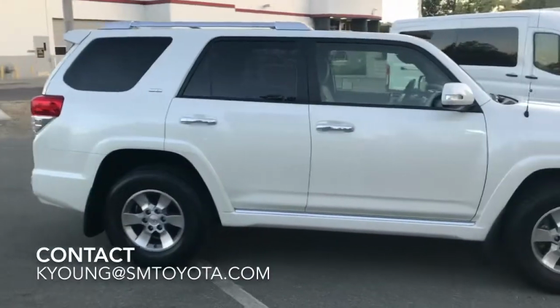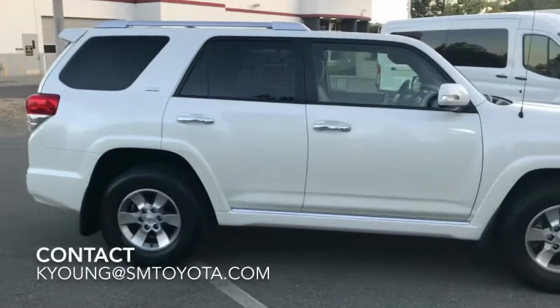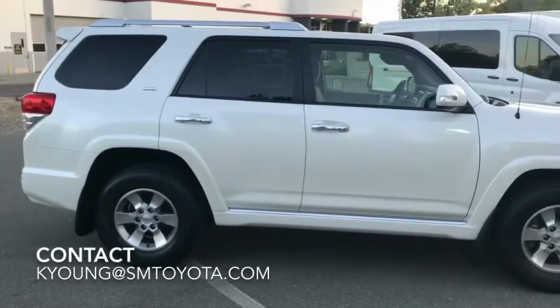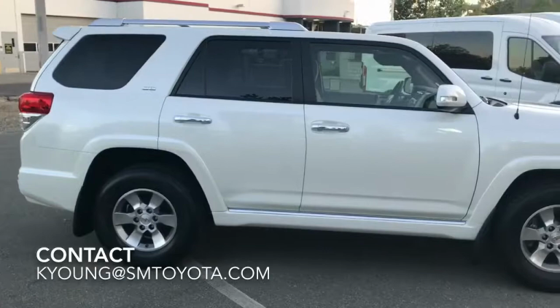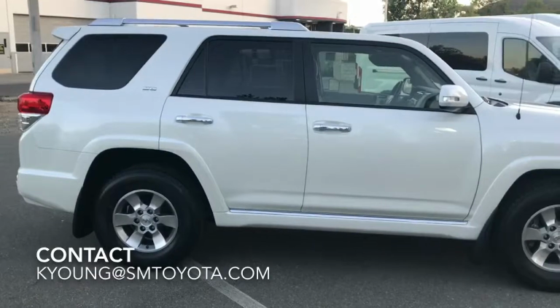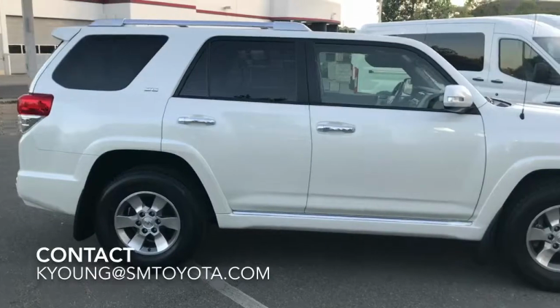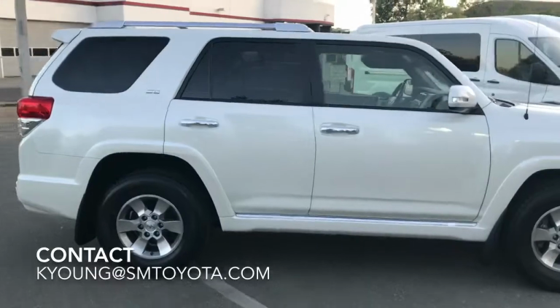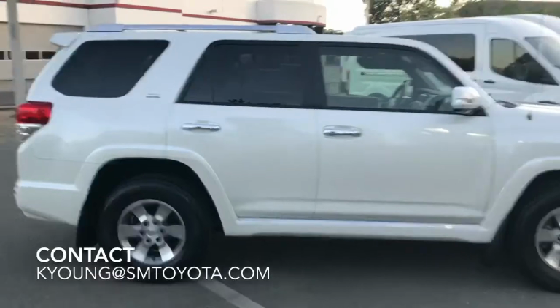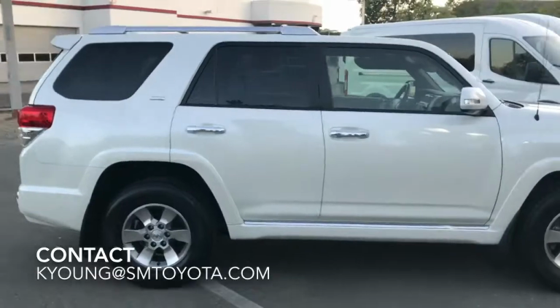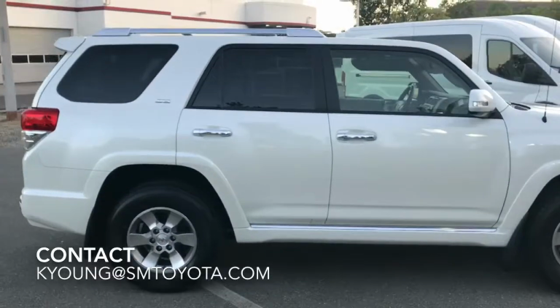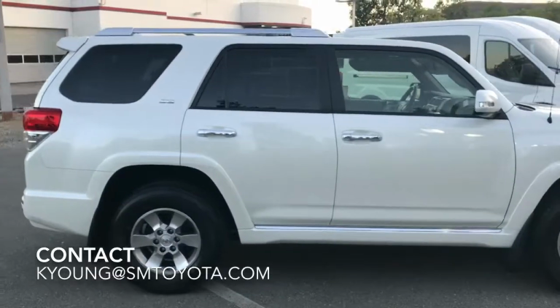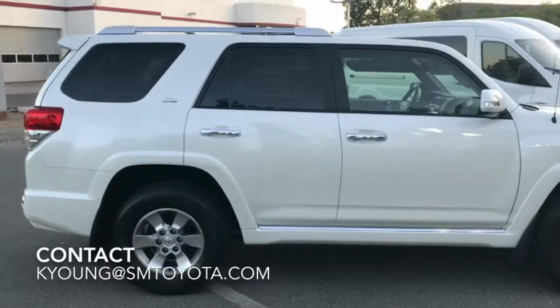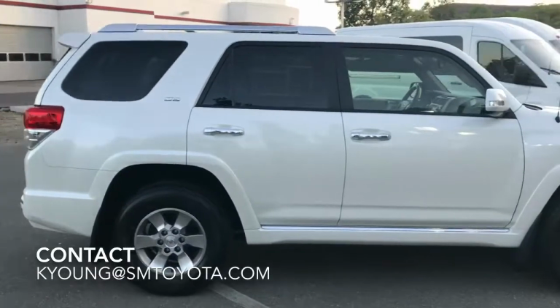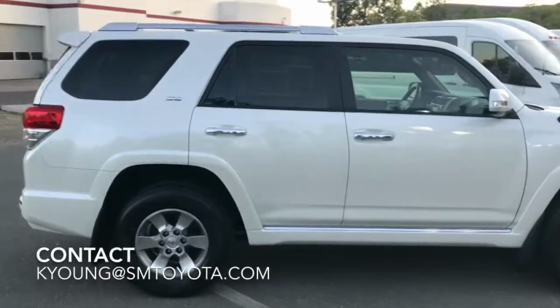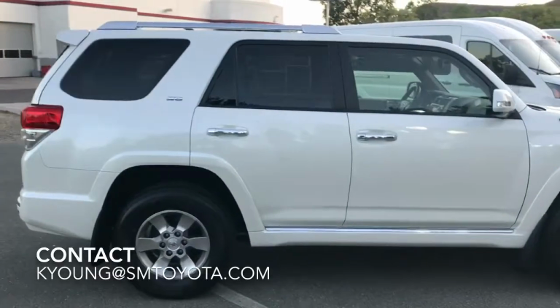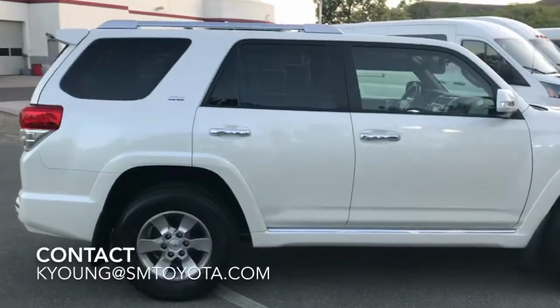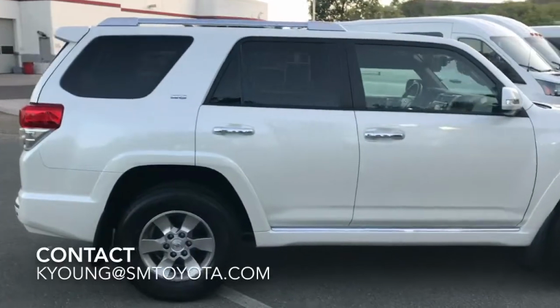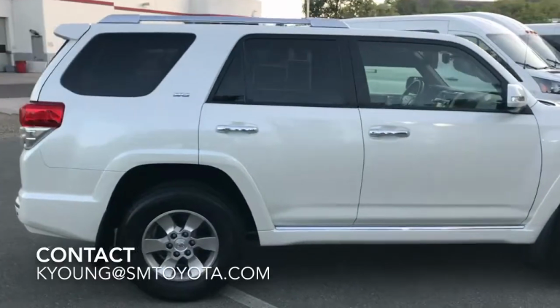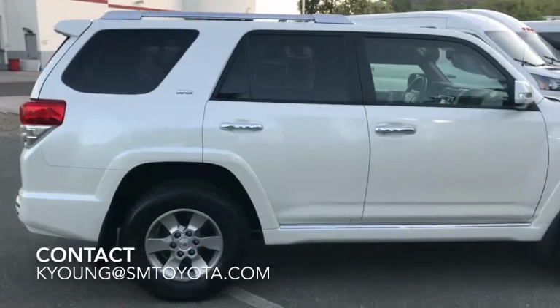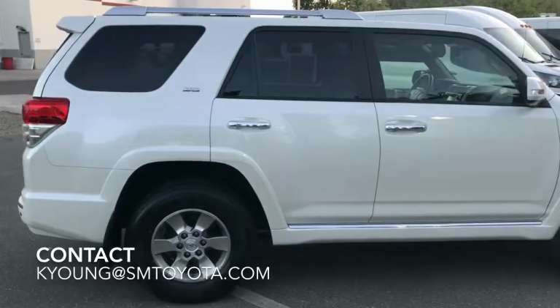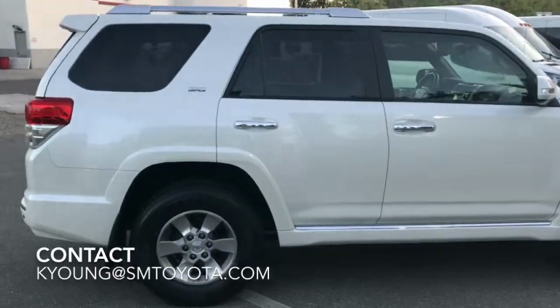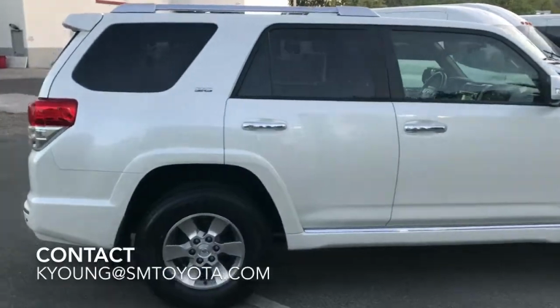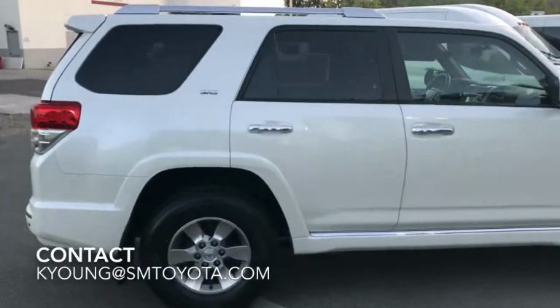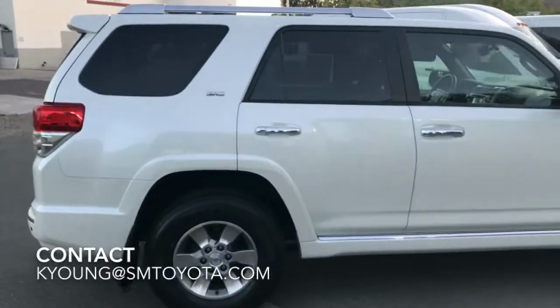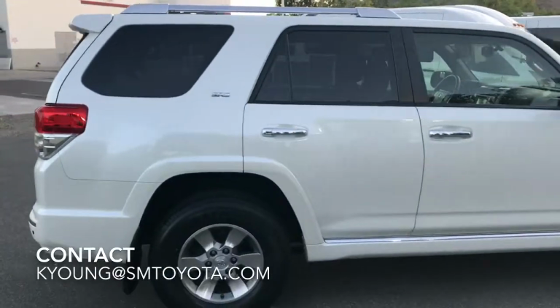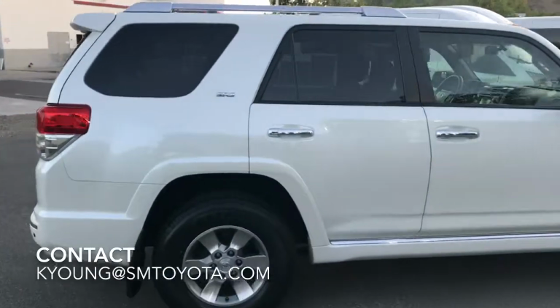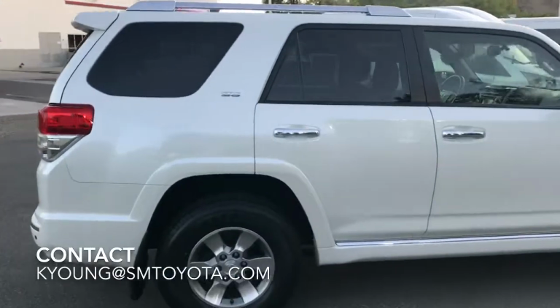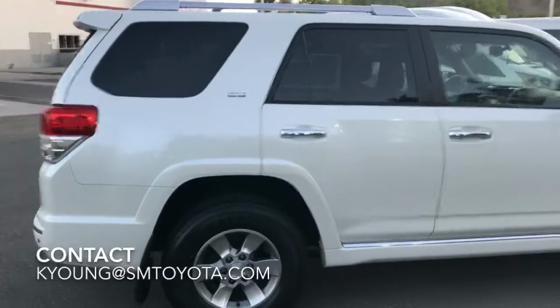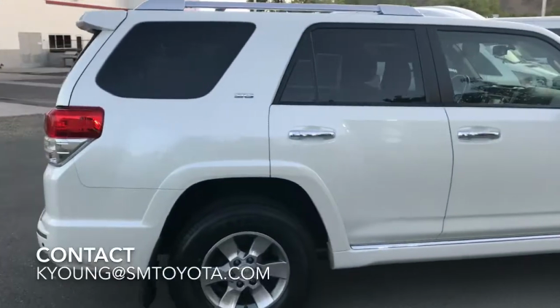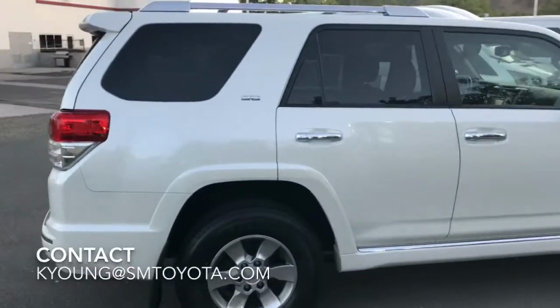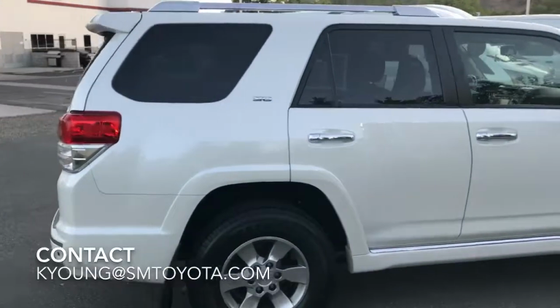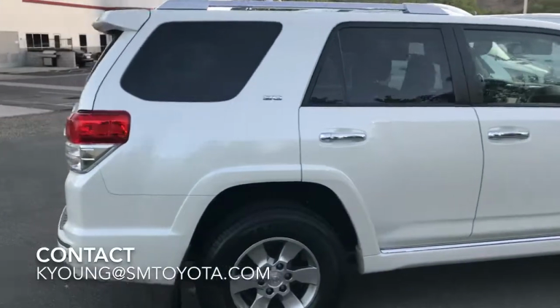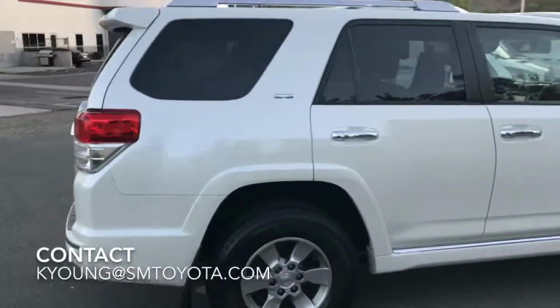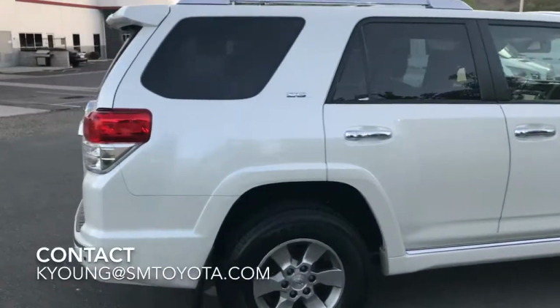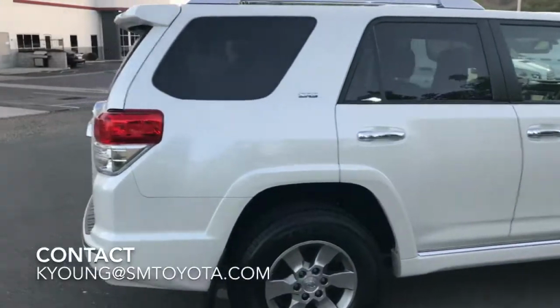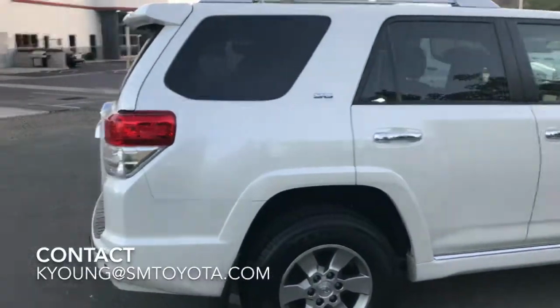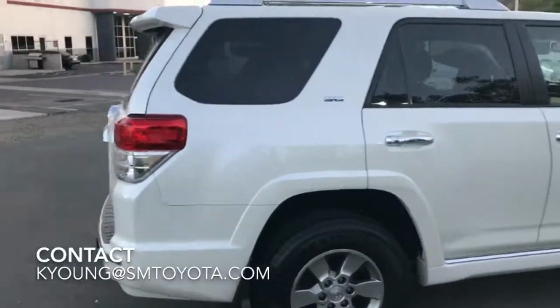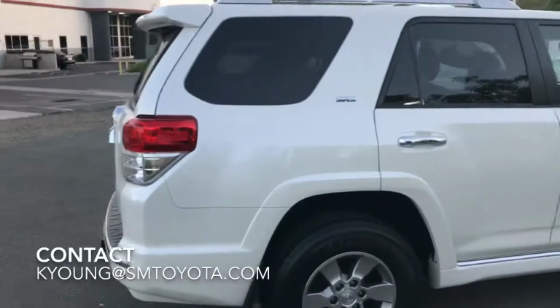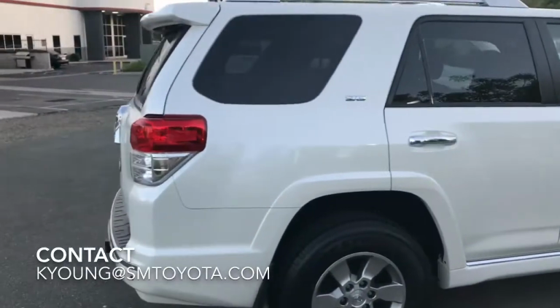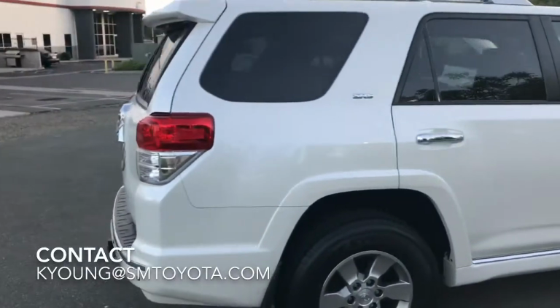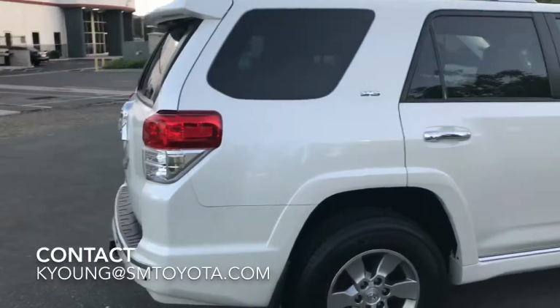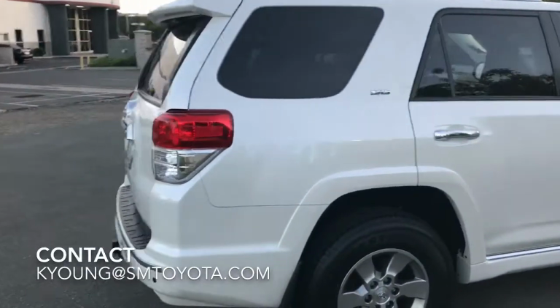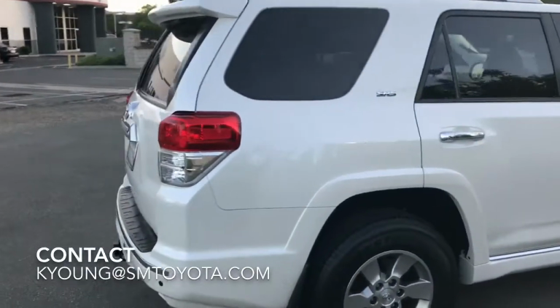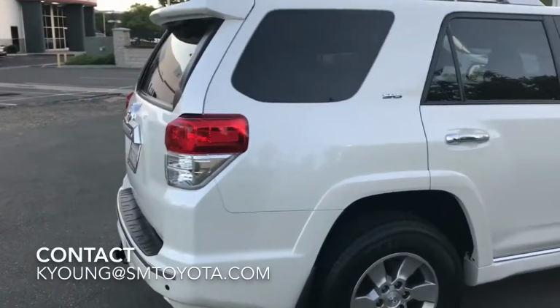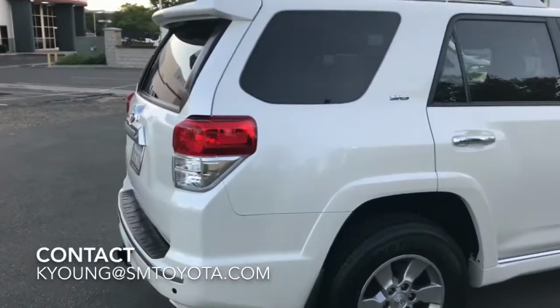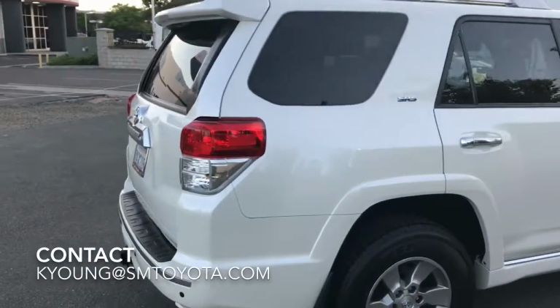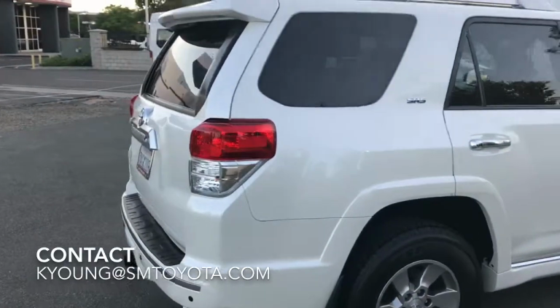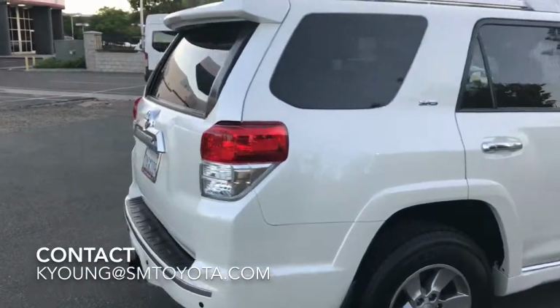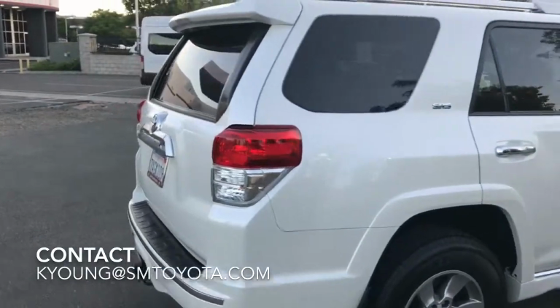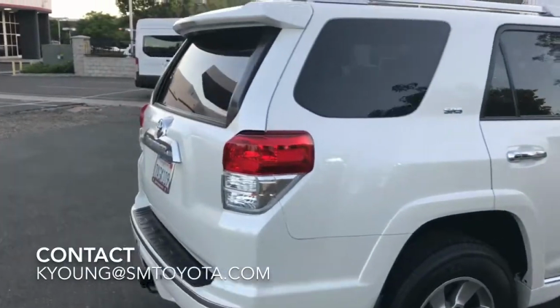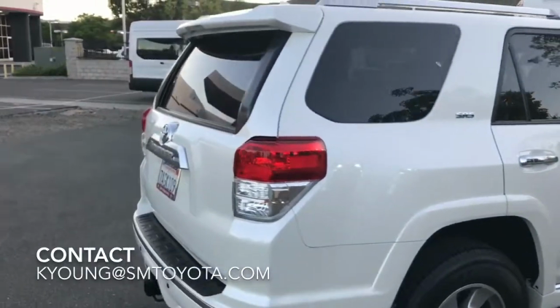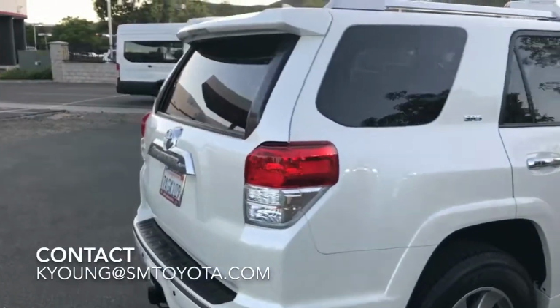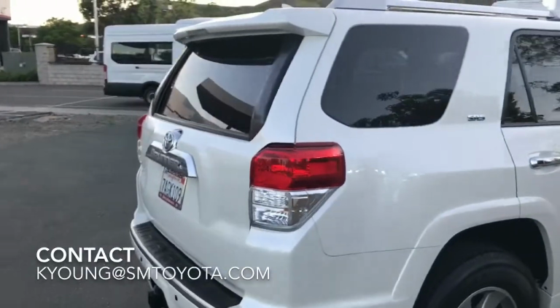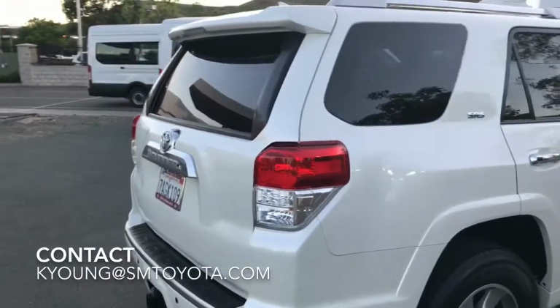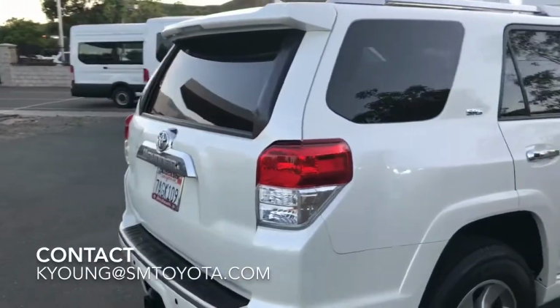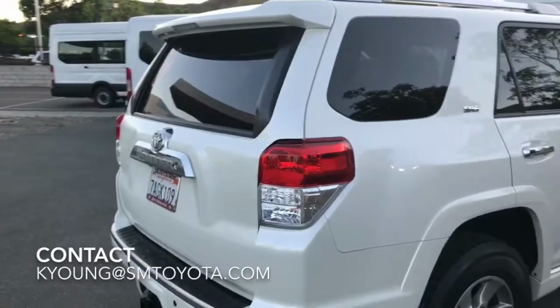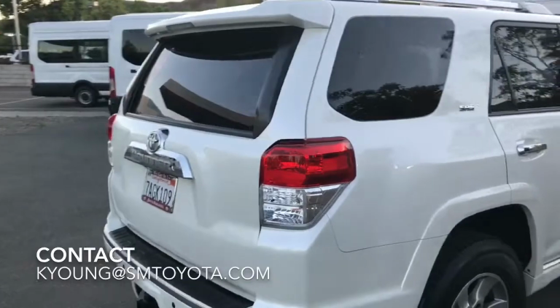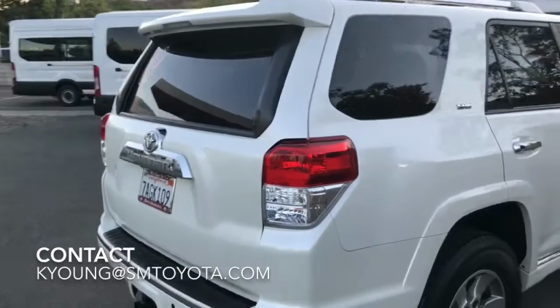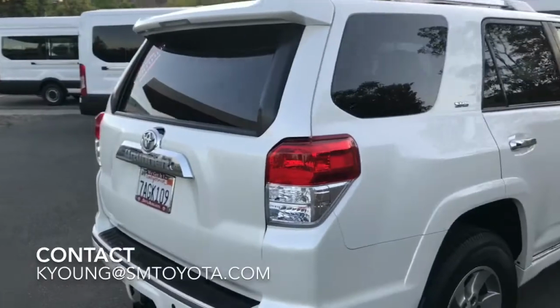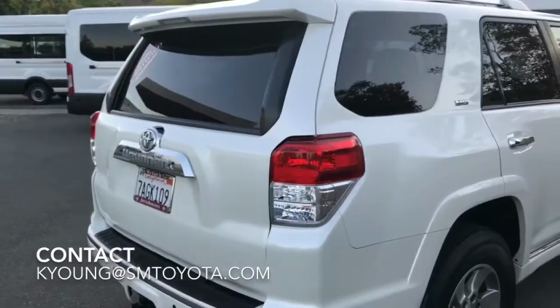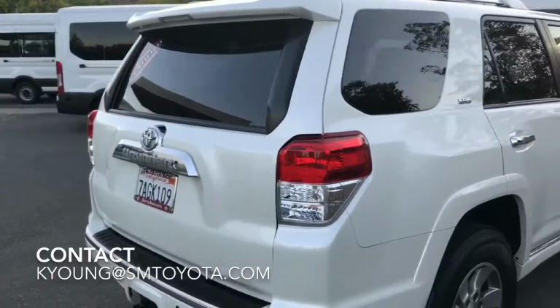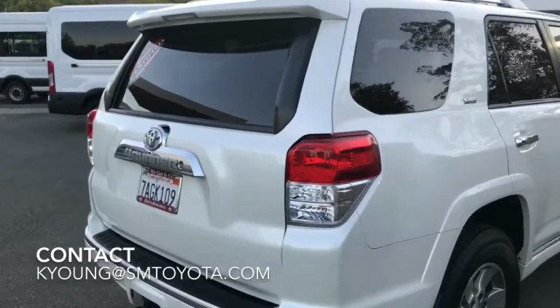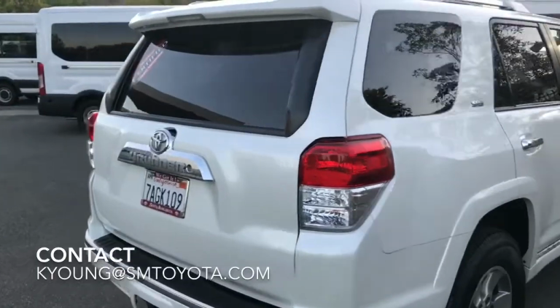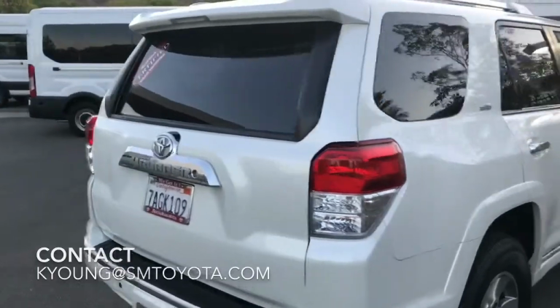You get one year, 12,000 mile comprehensive coverage, and of course a lot of other benefits as well.